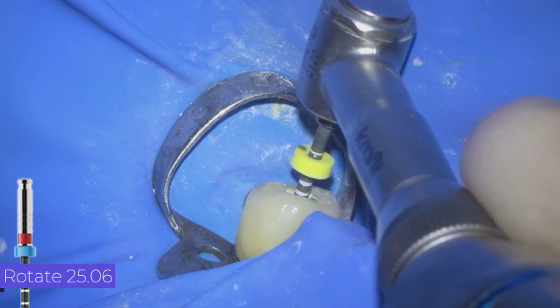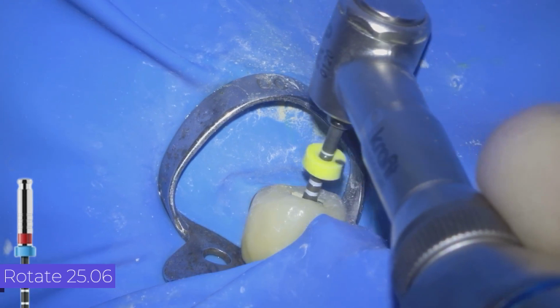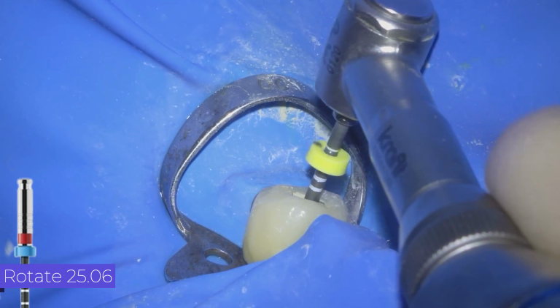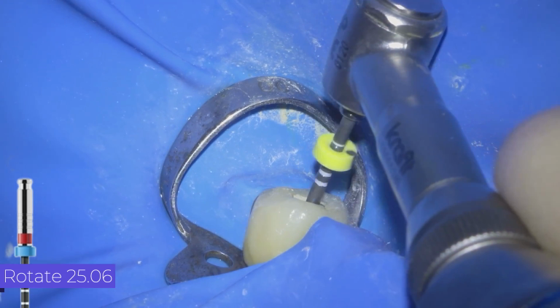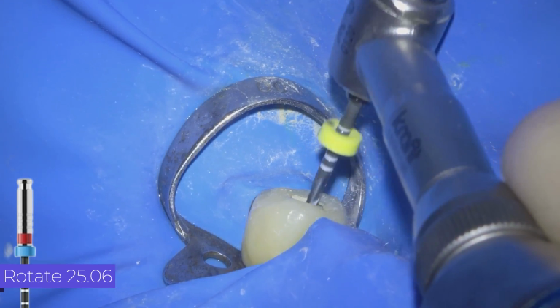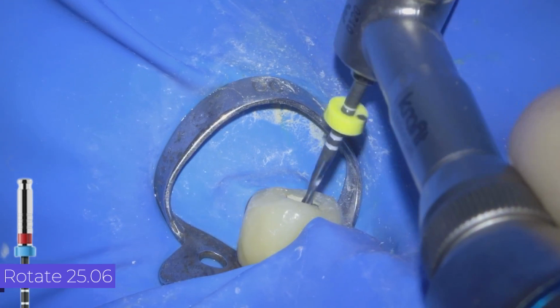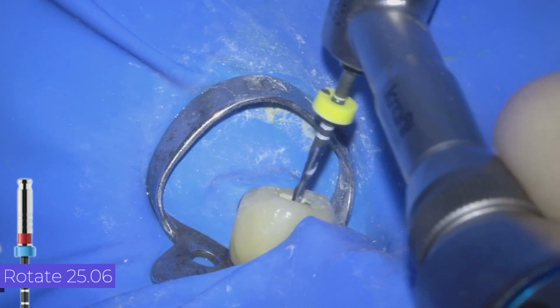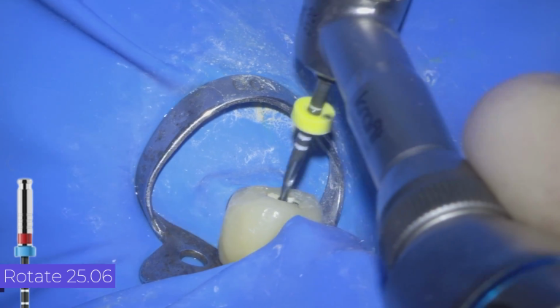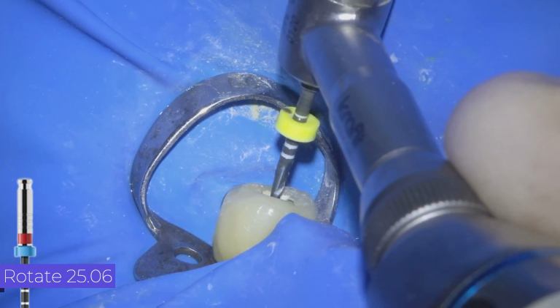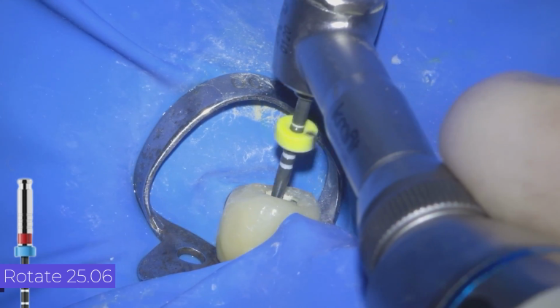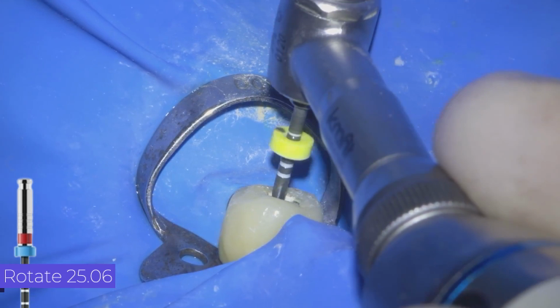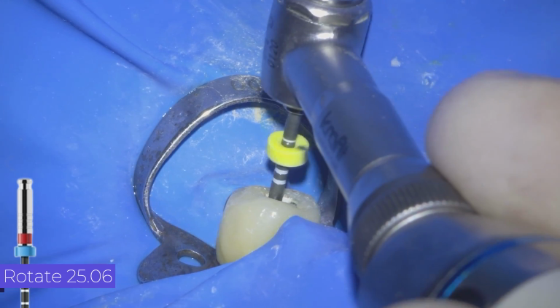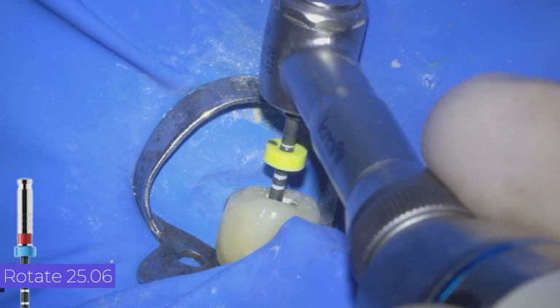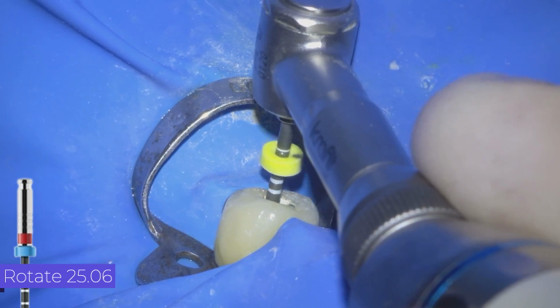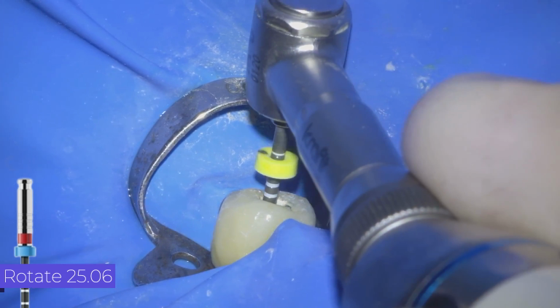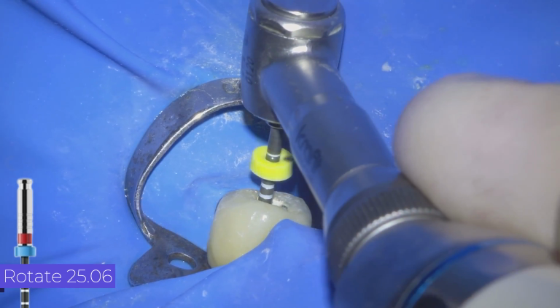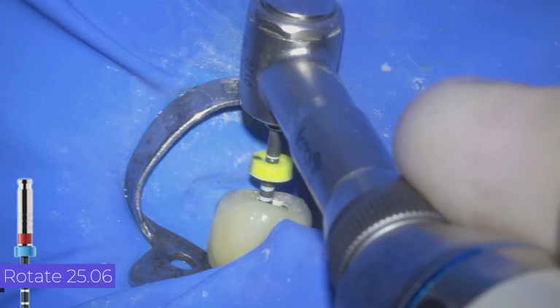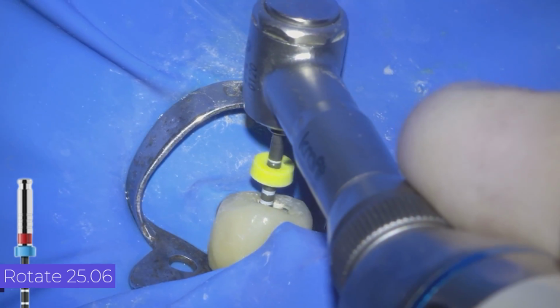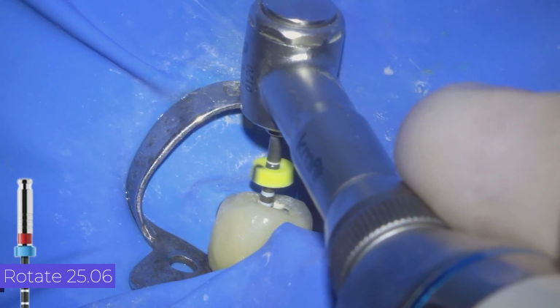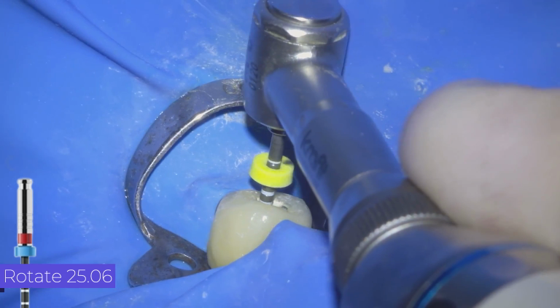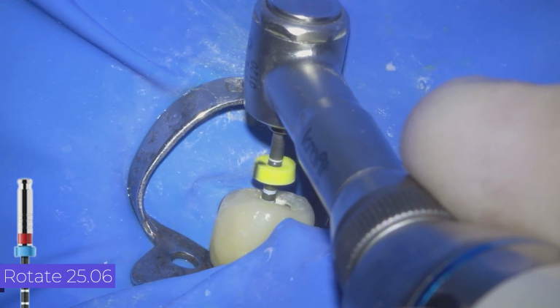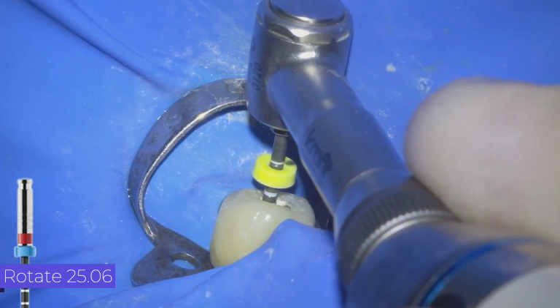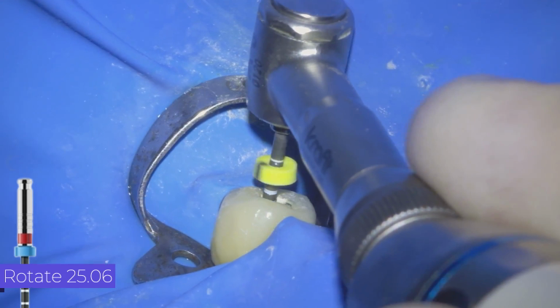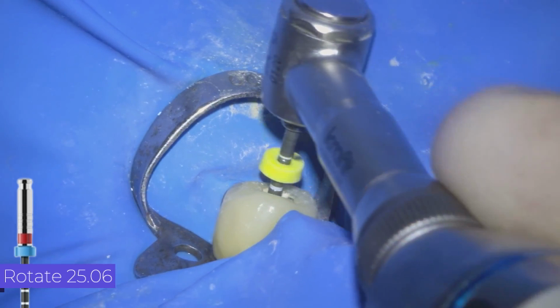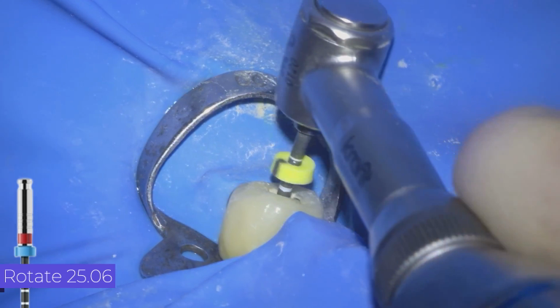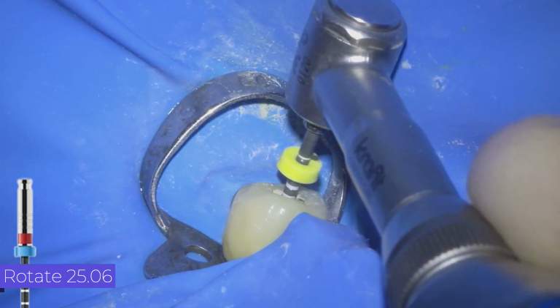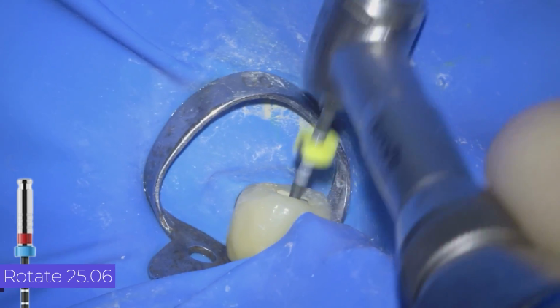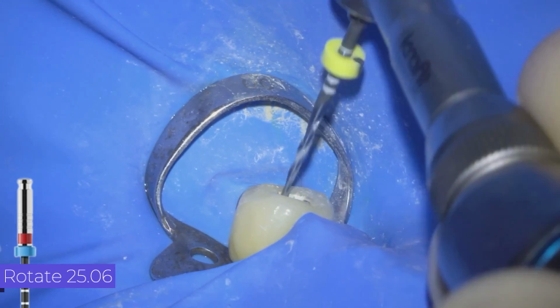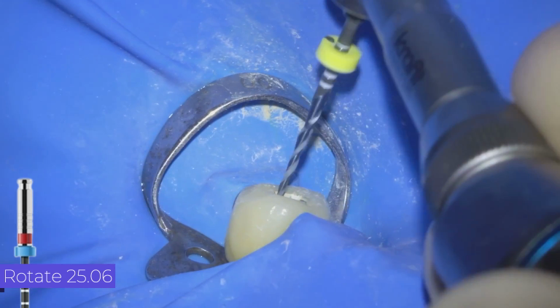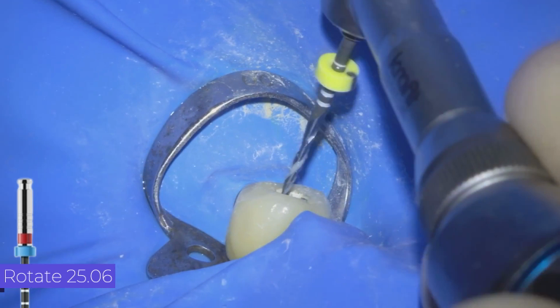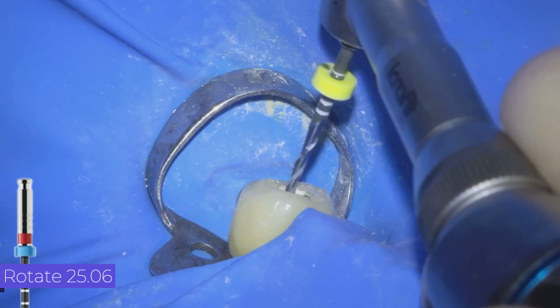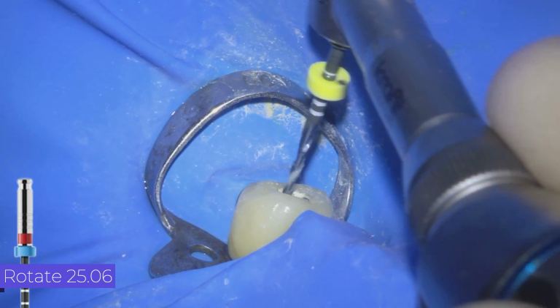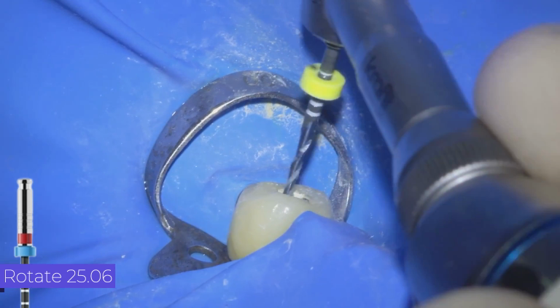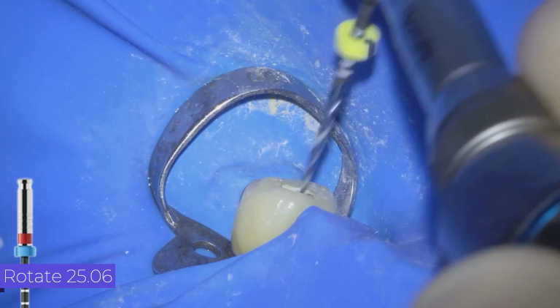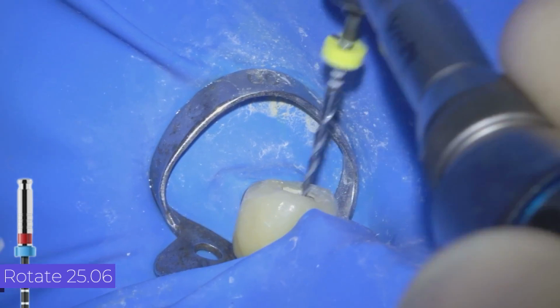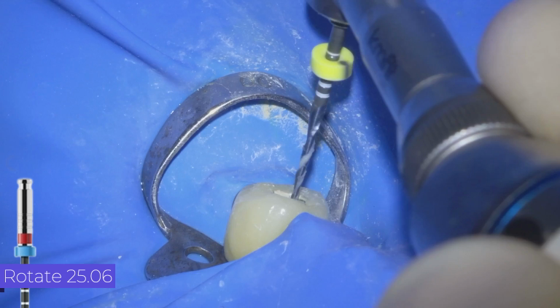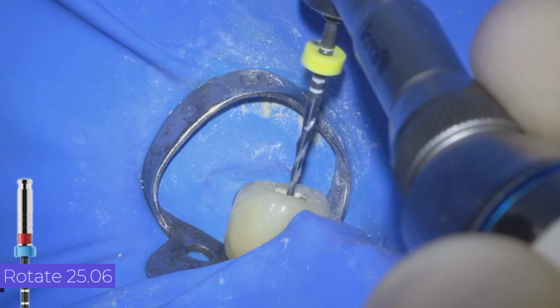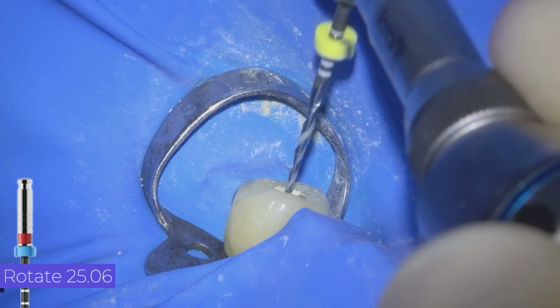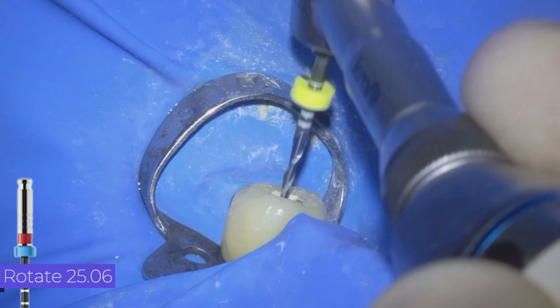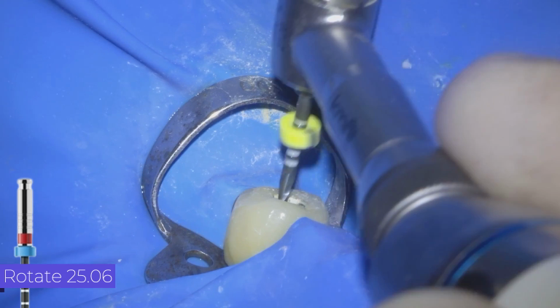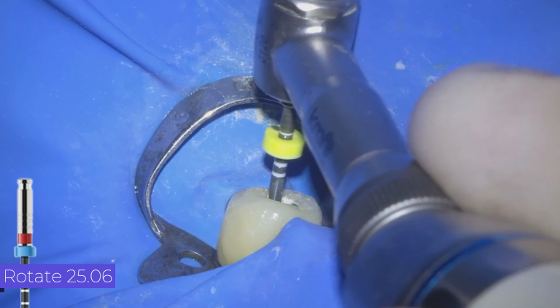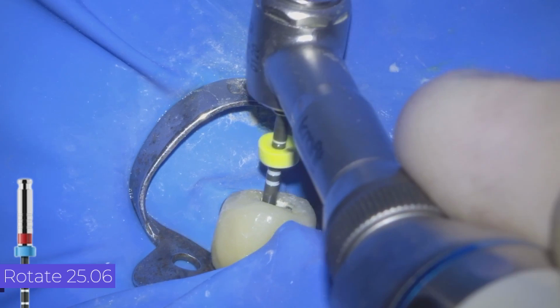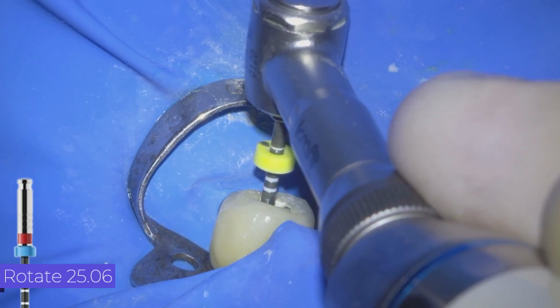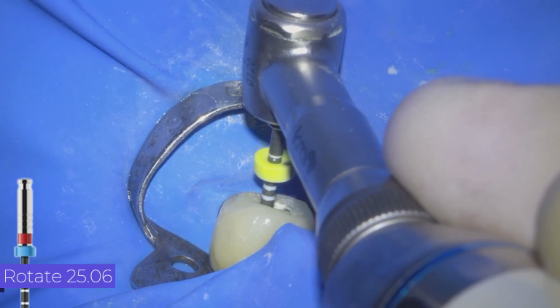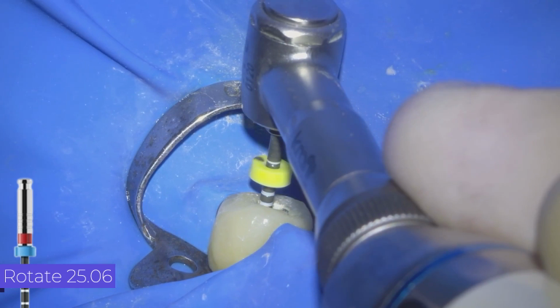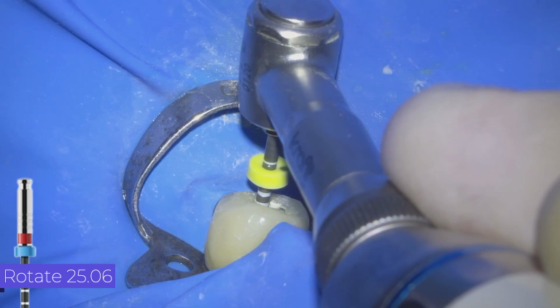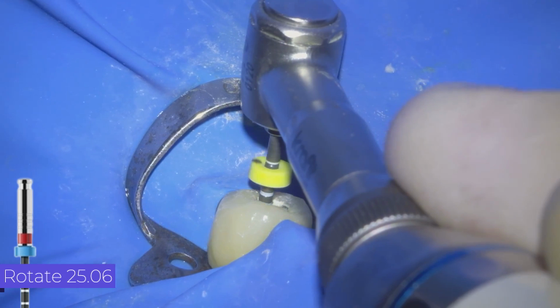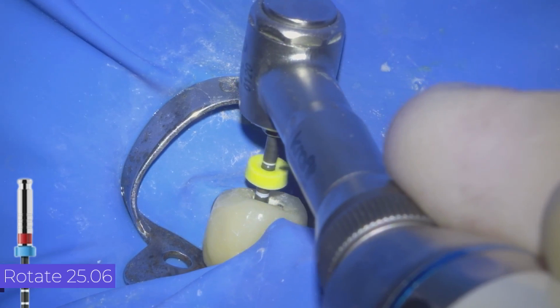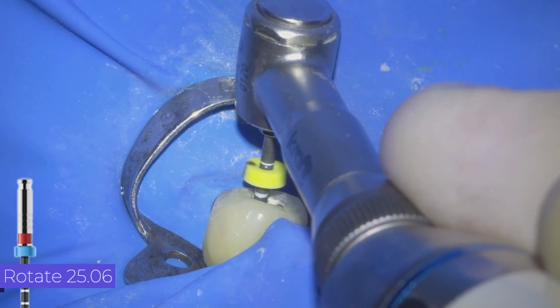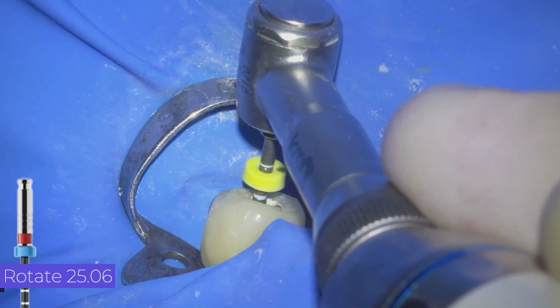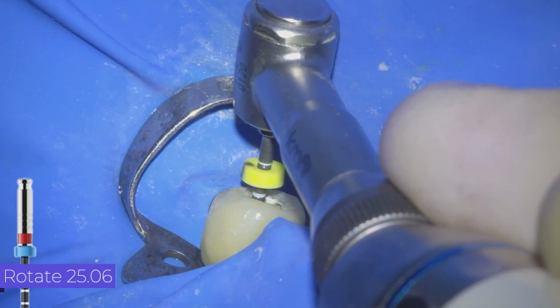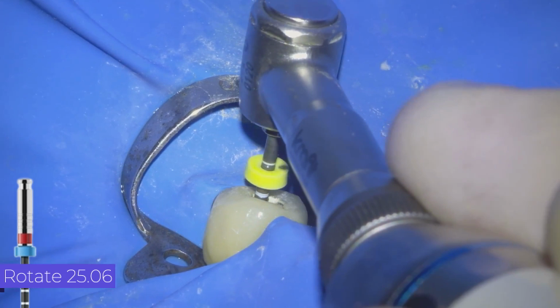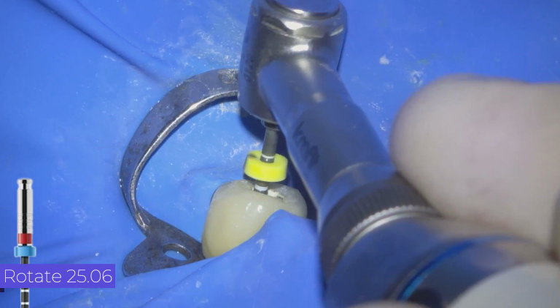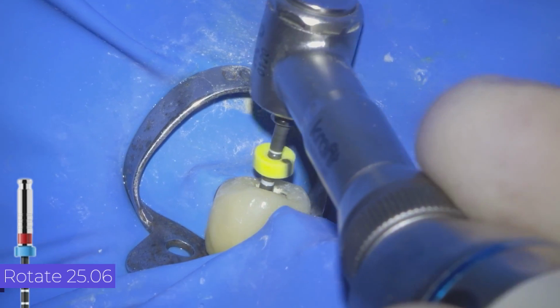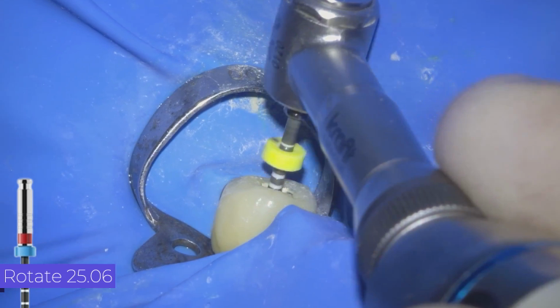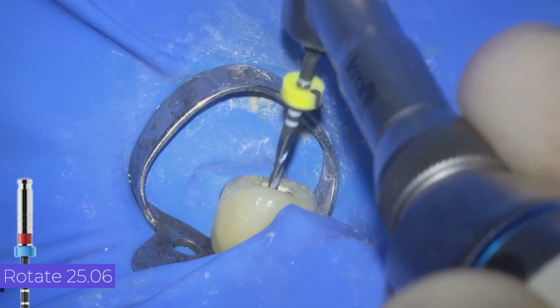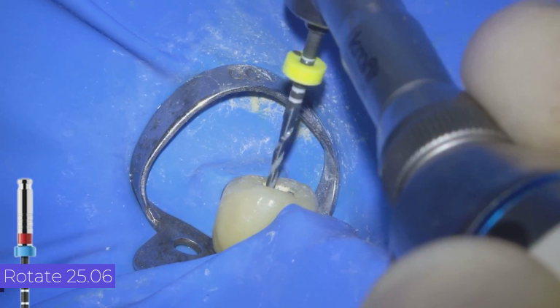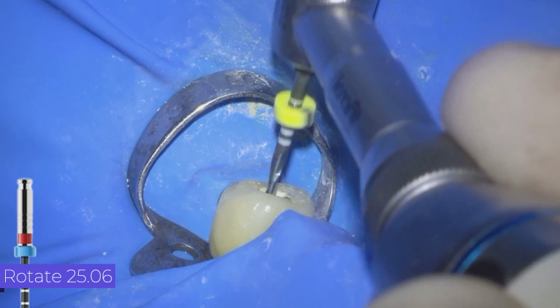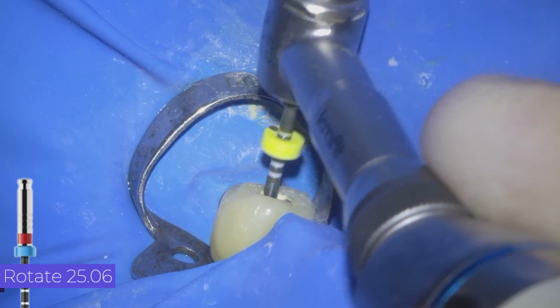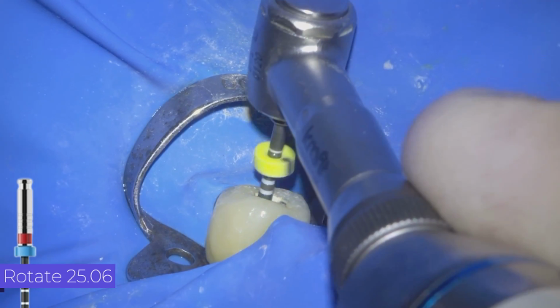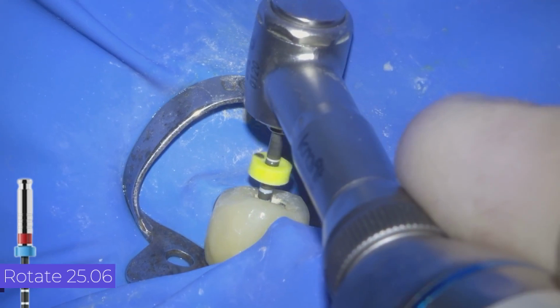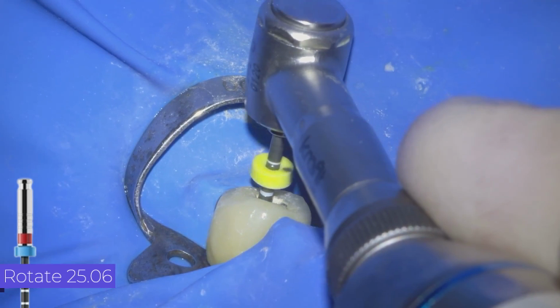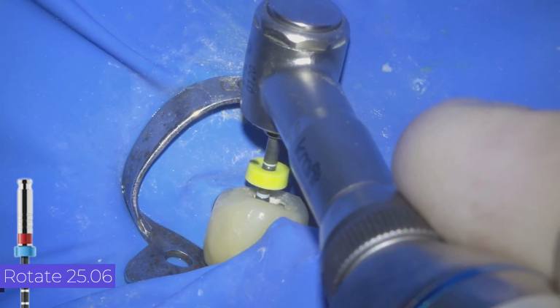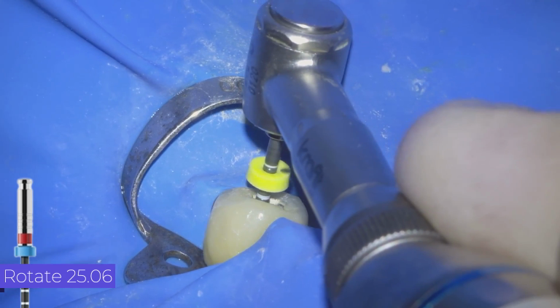After irrigating, we will perform the apical gauging.